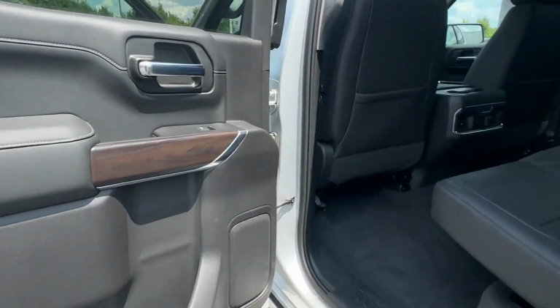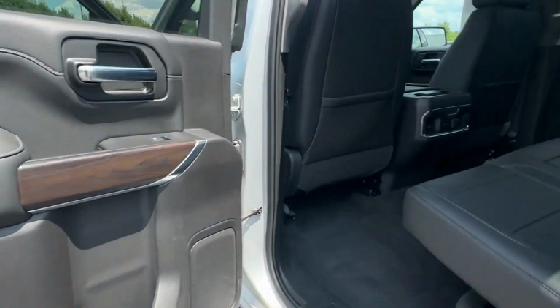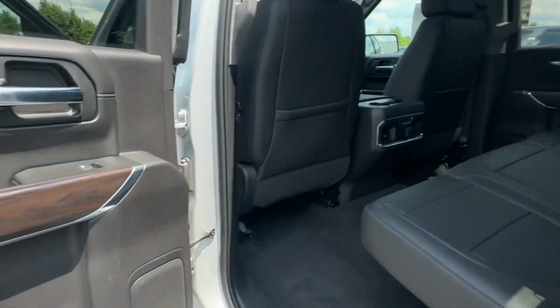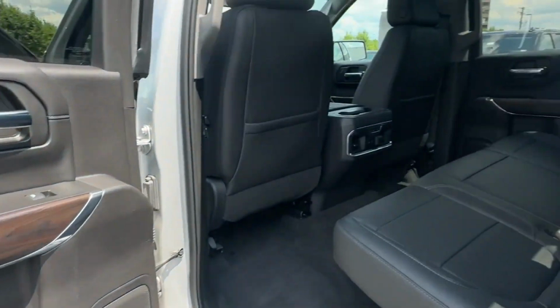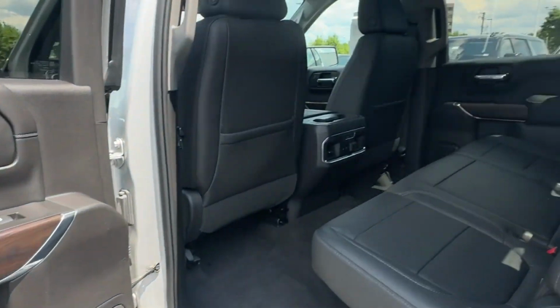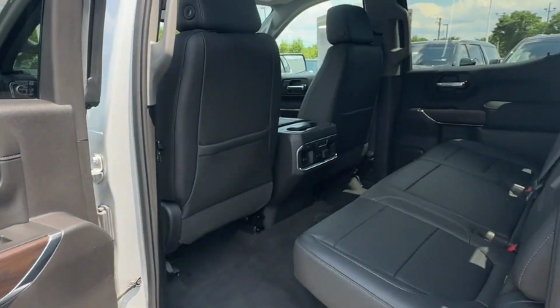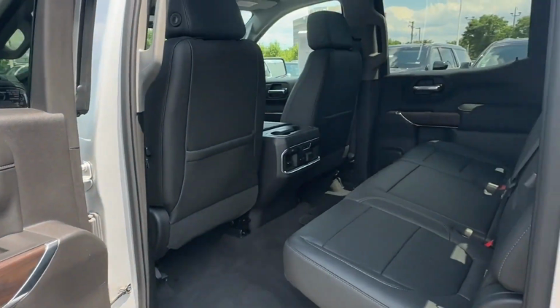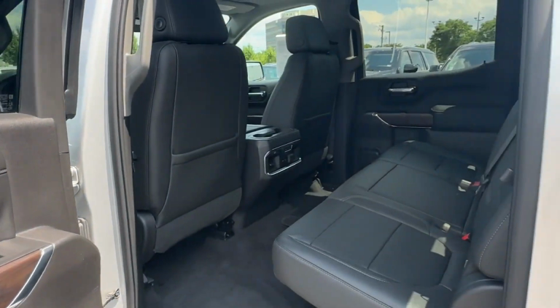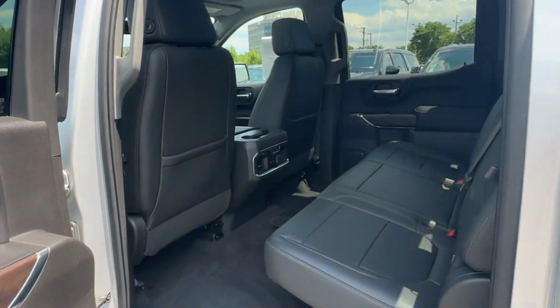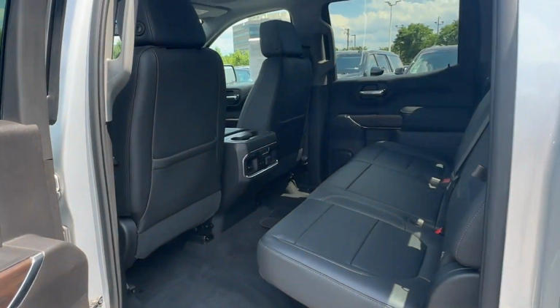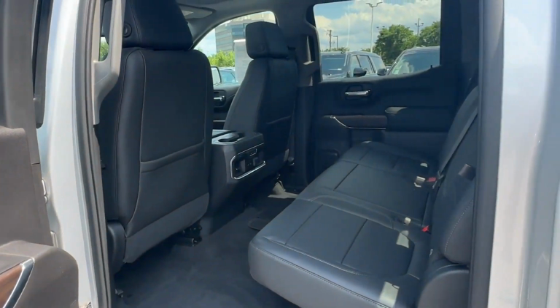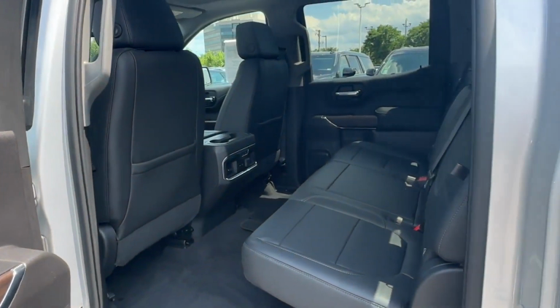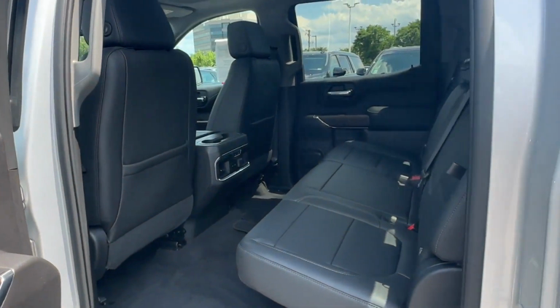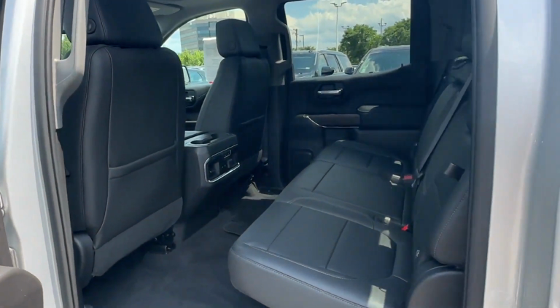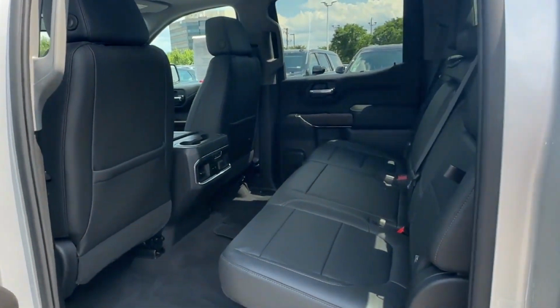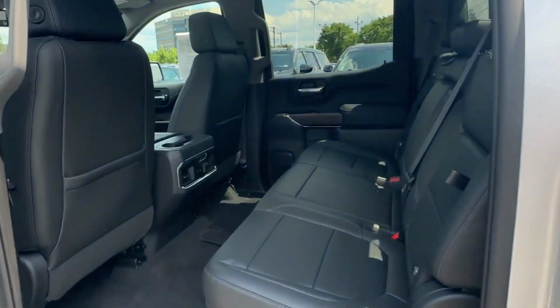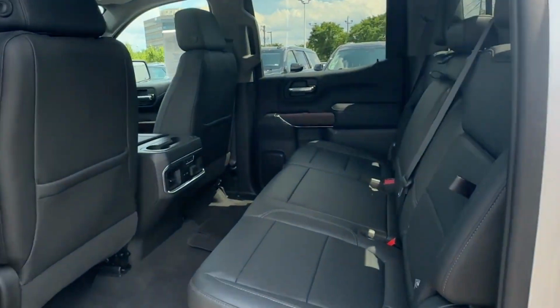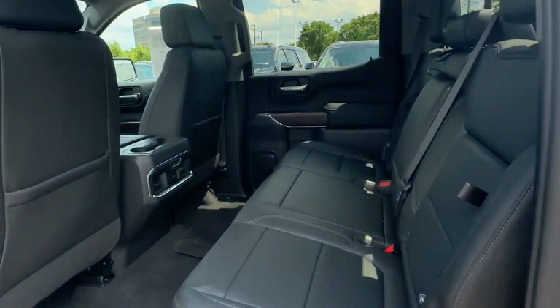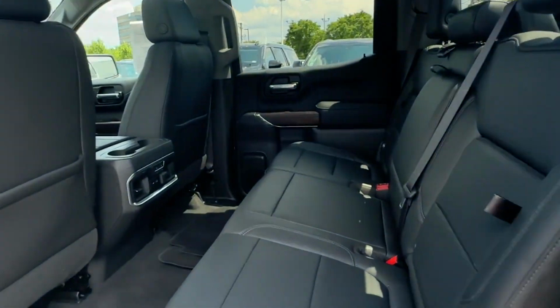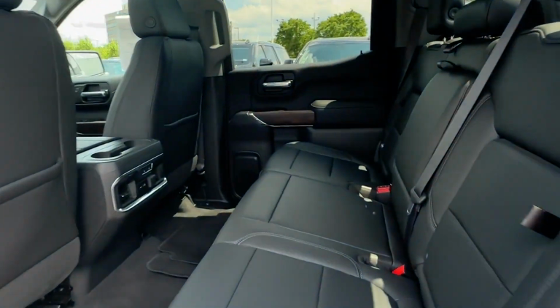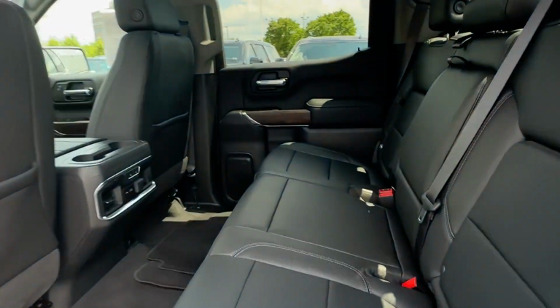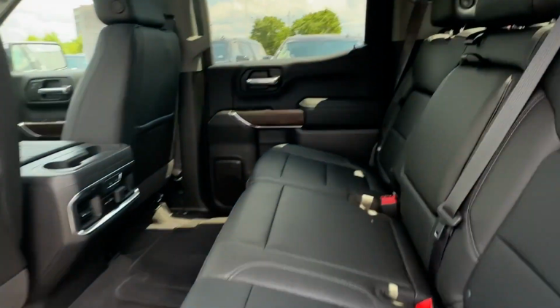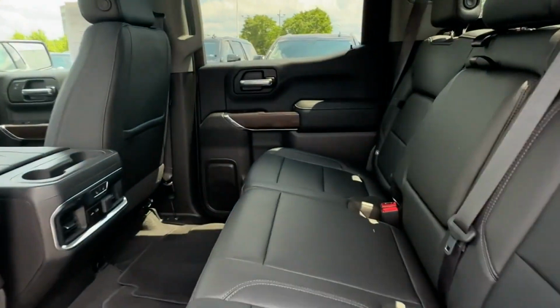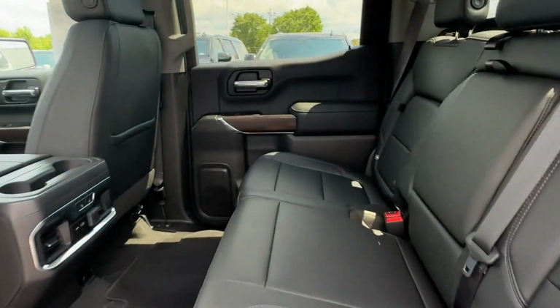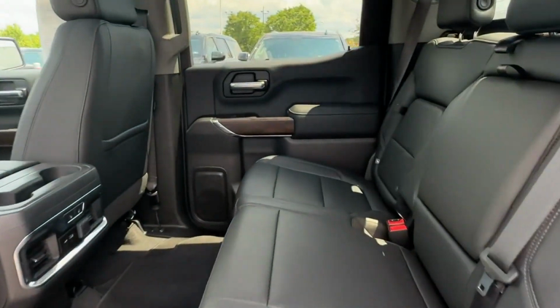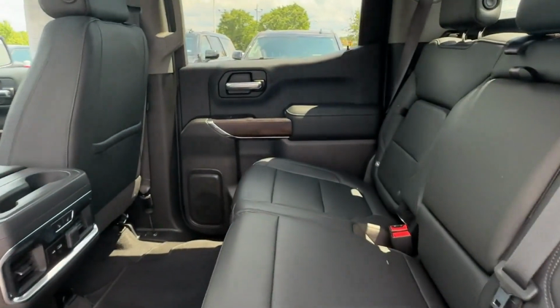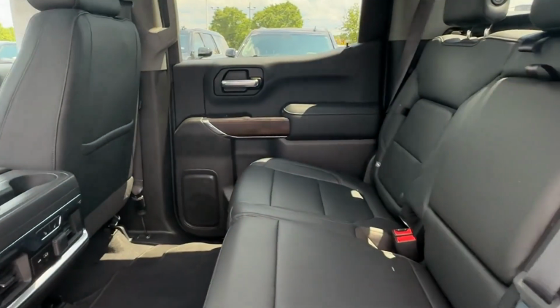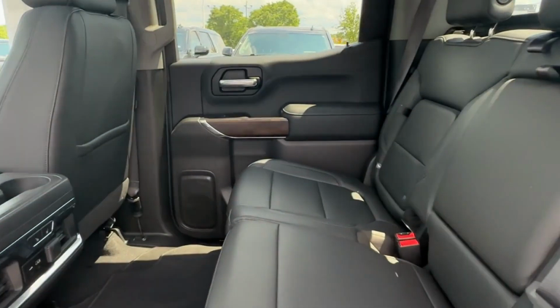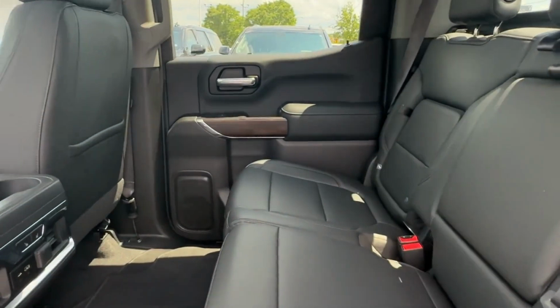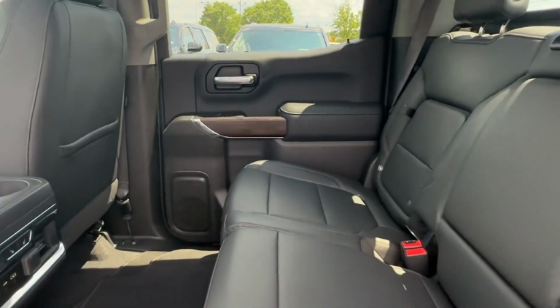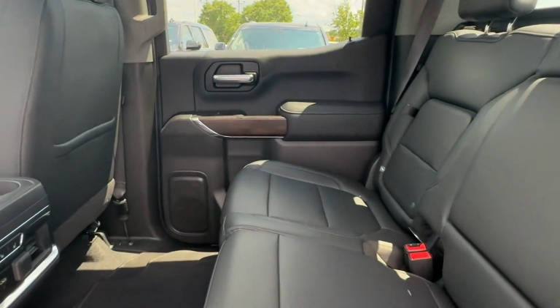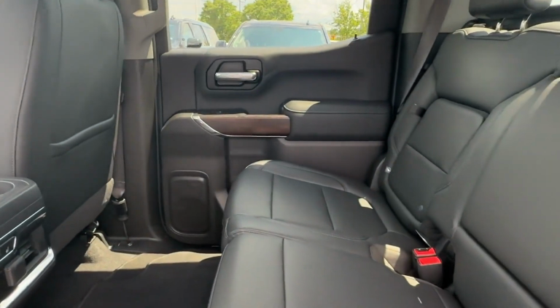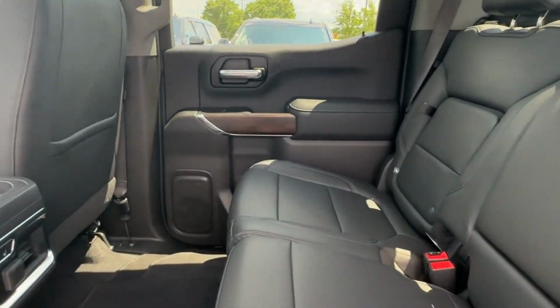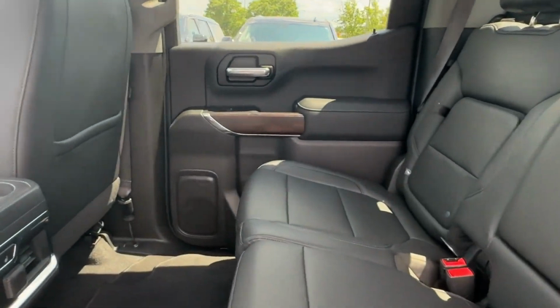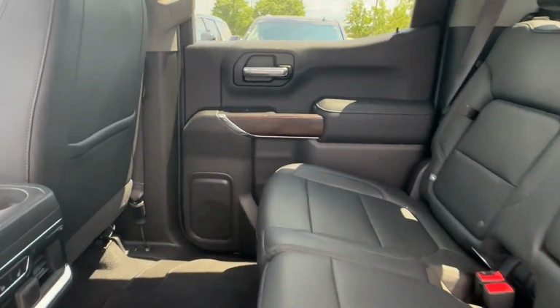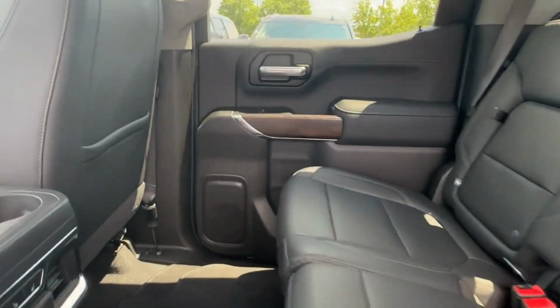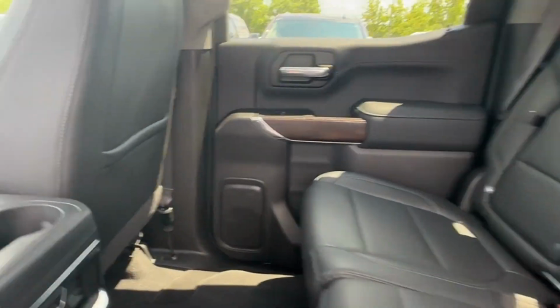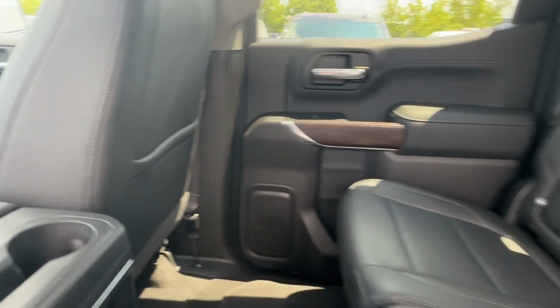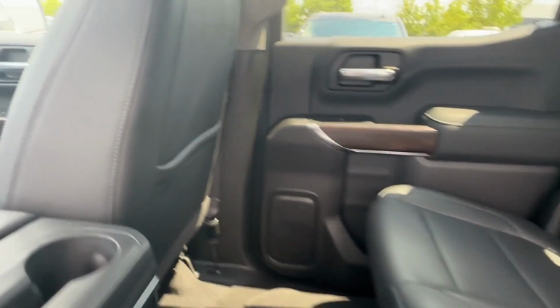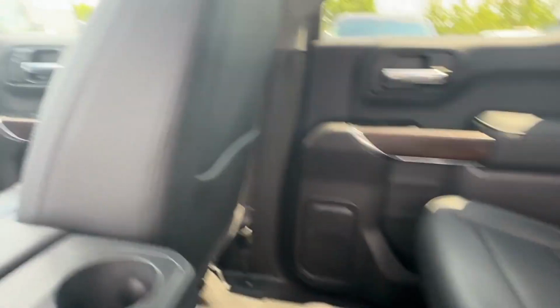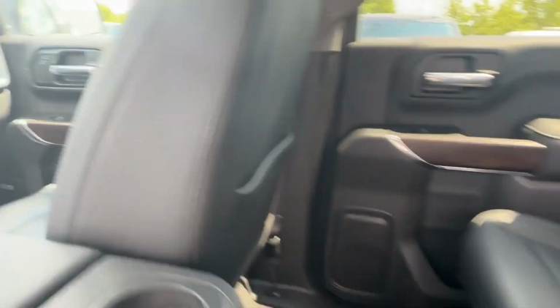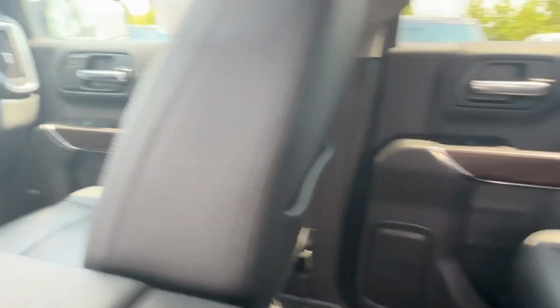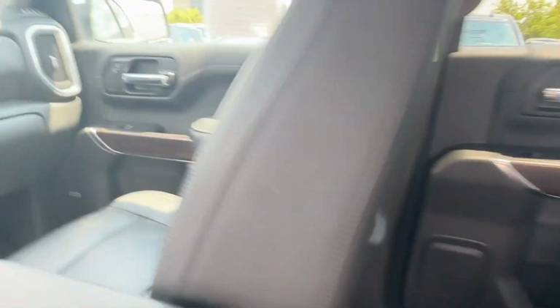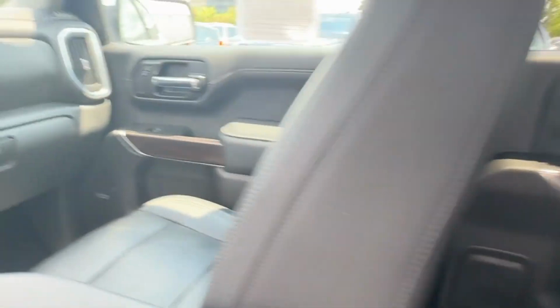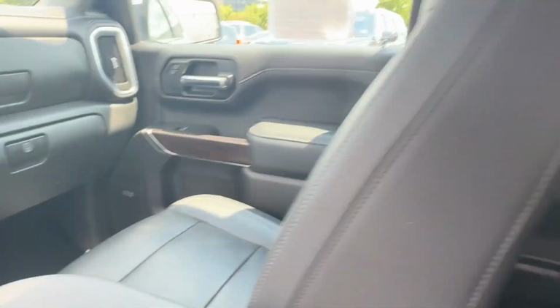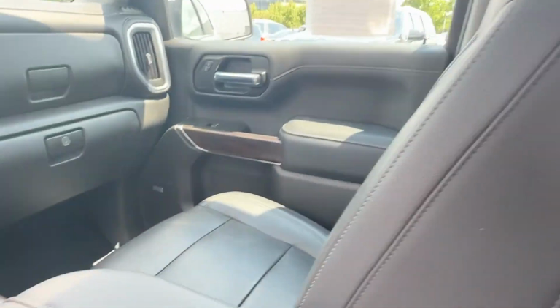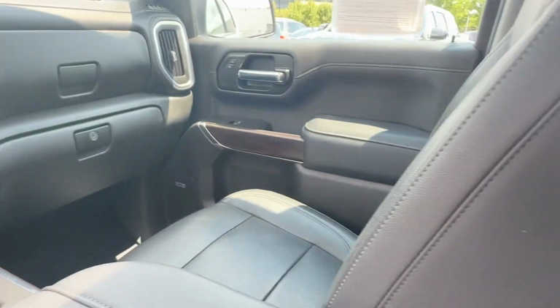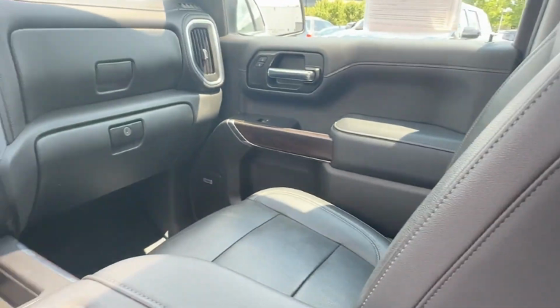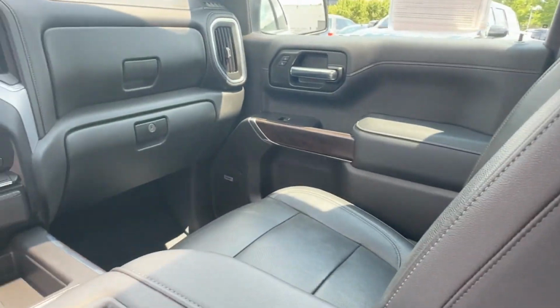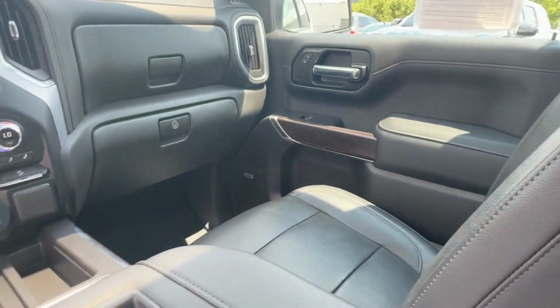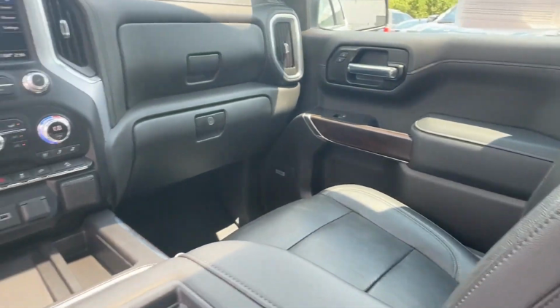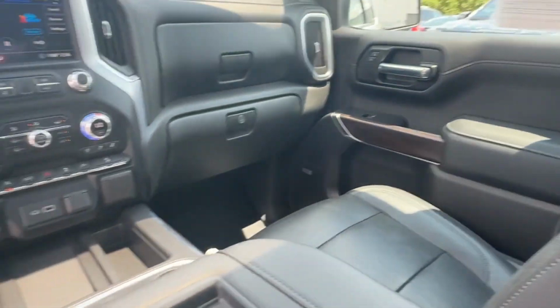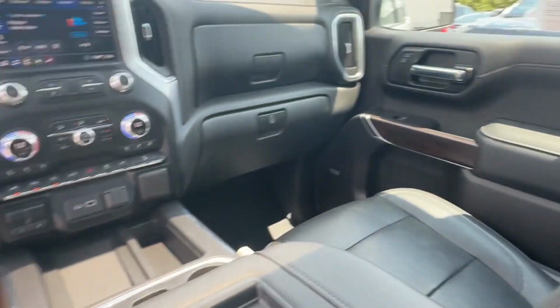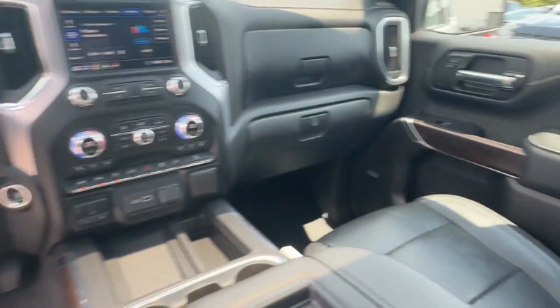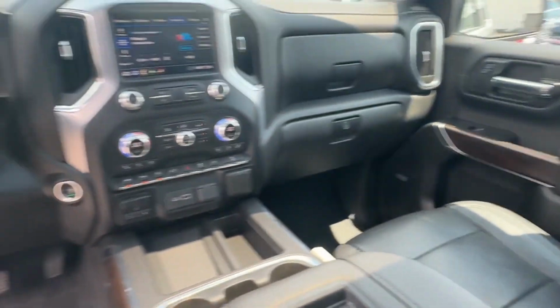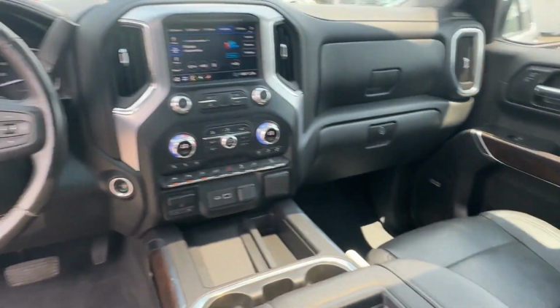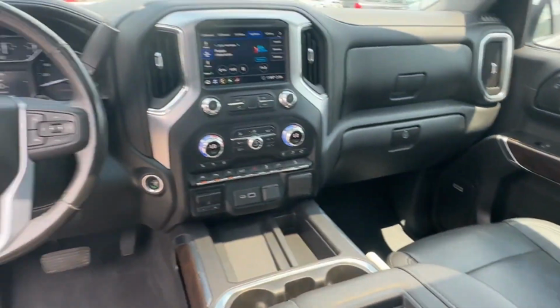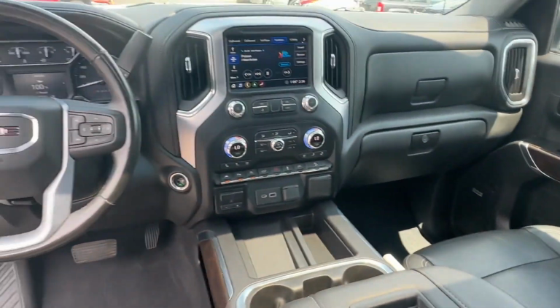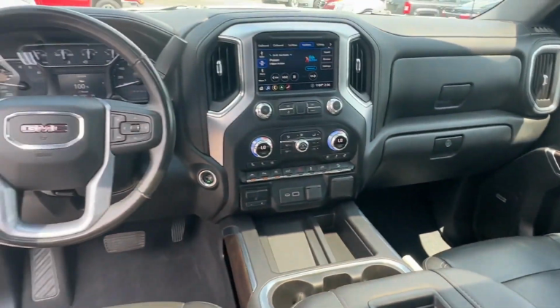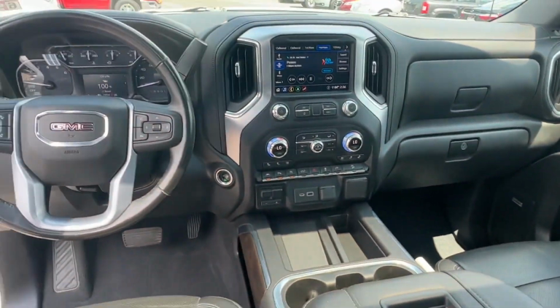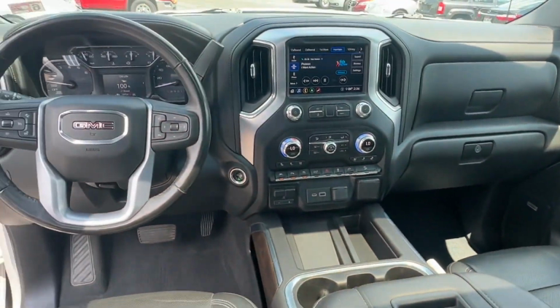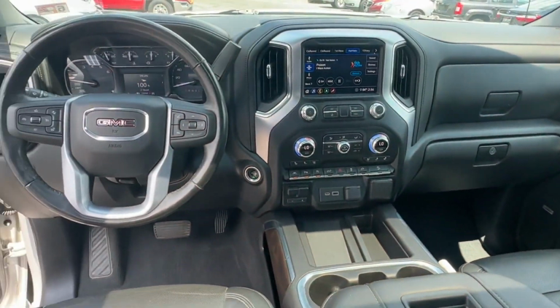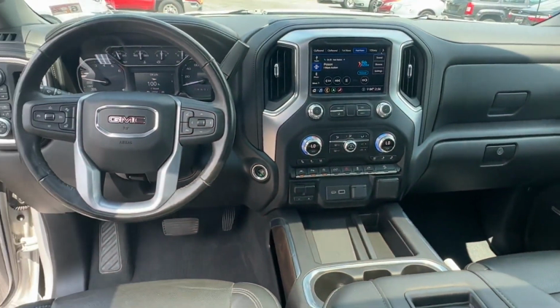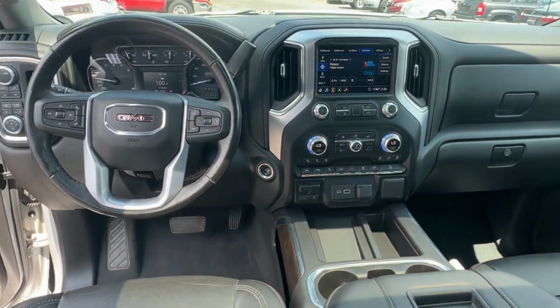Keyless entry, steering wheel audio controls, auto dimming rear view mirror, and memory side view mirrors.